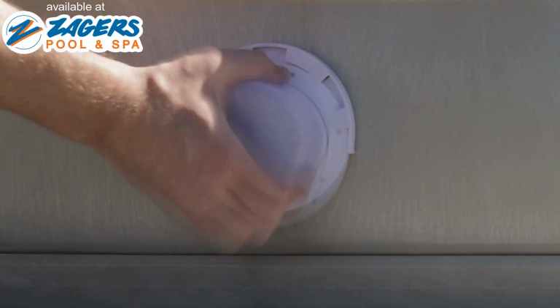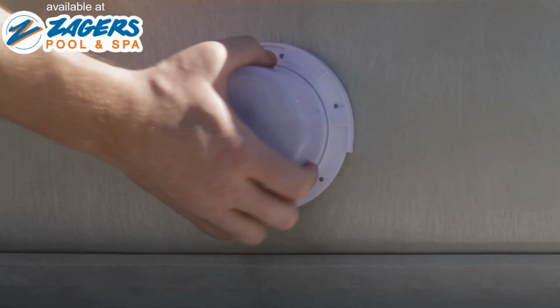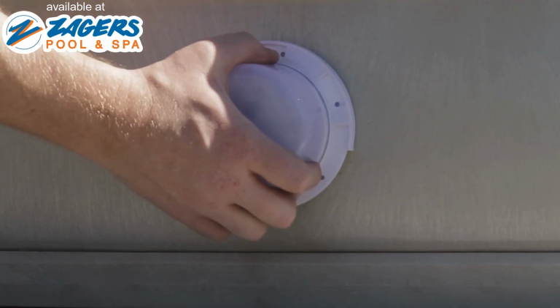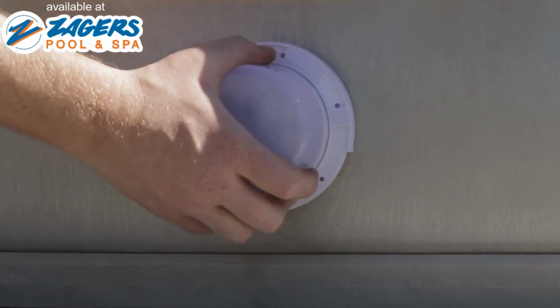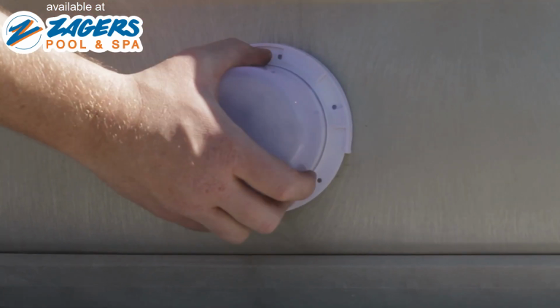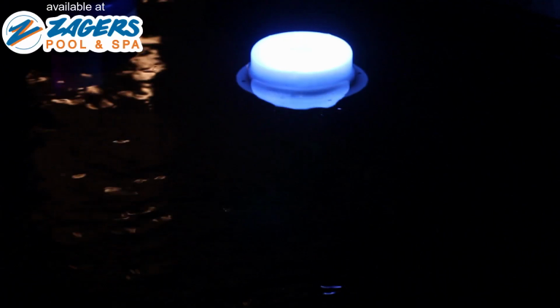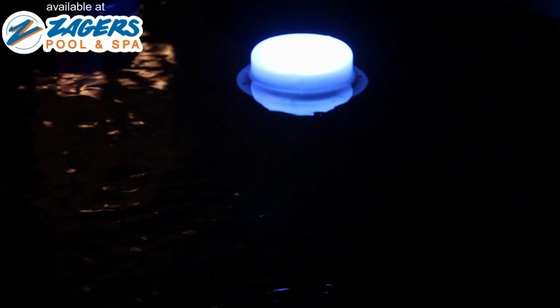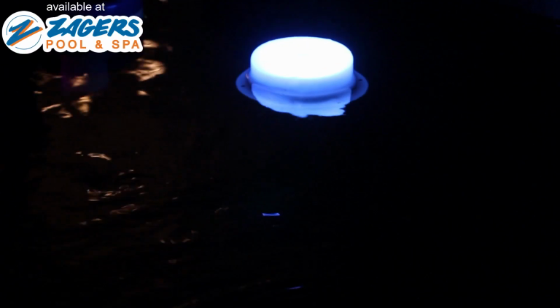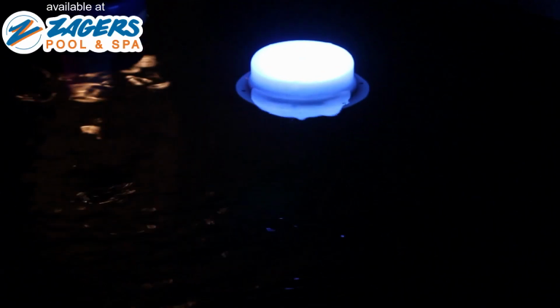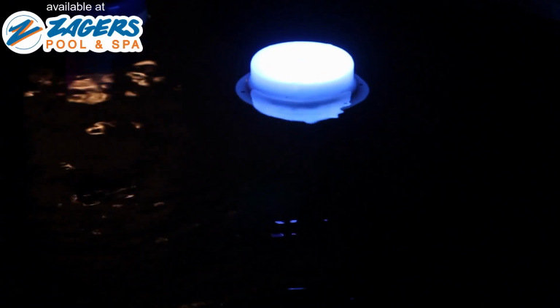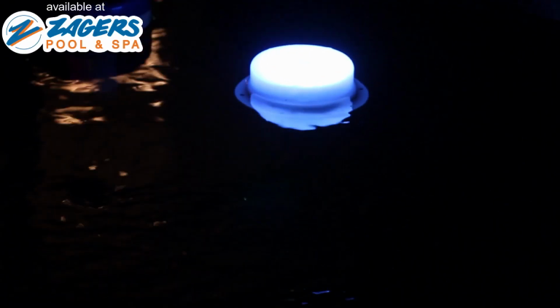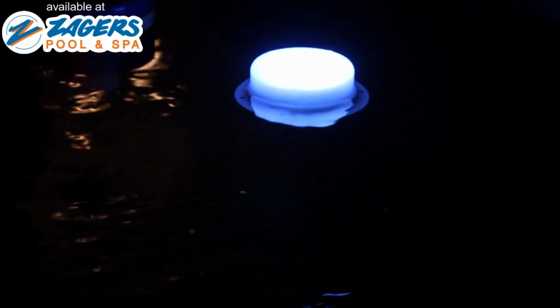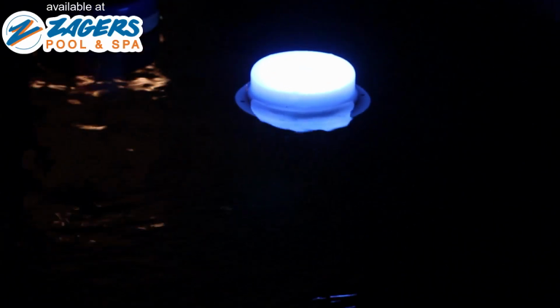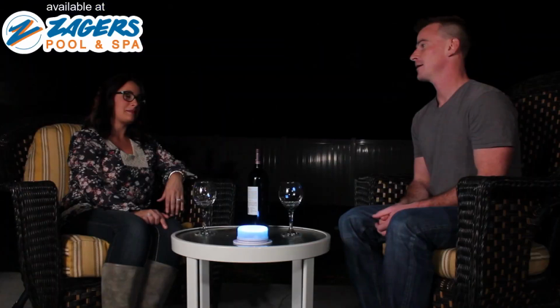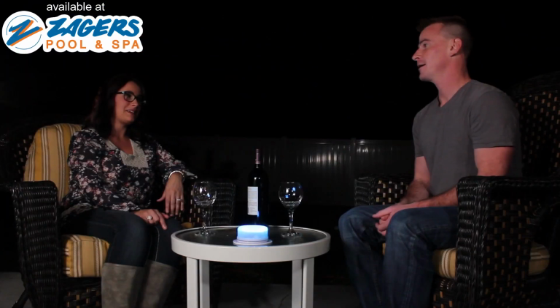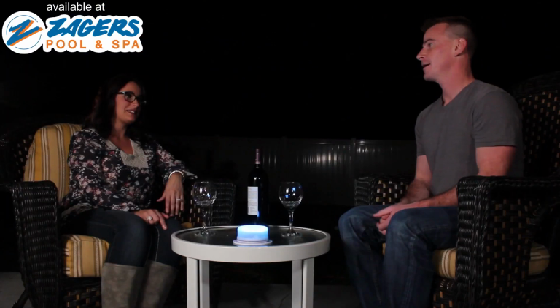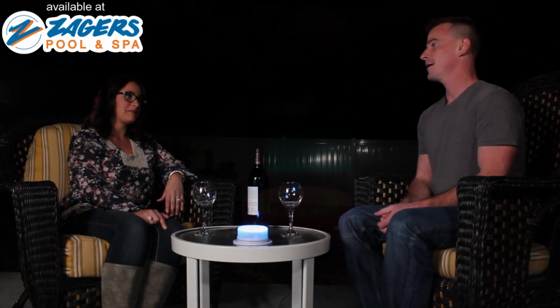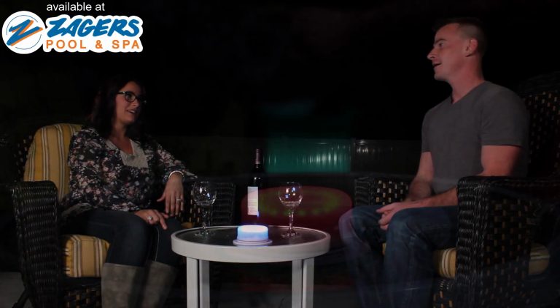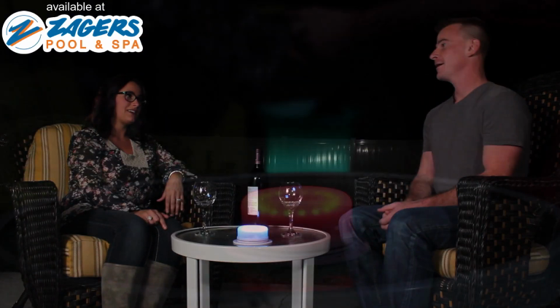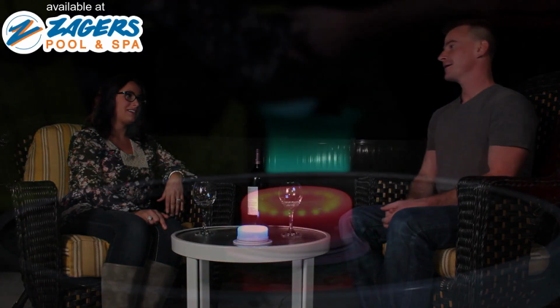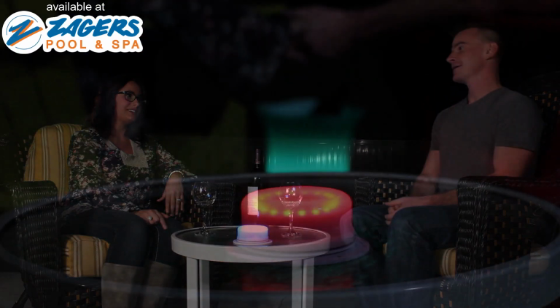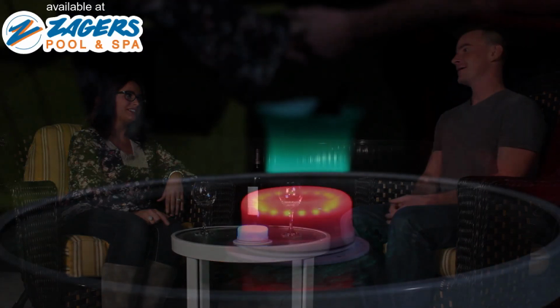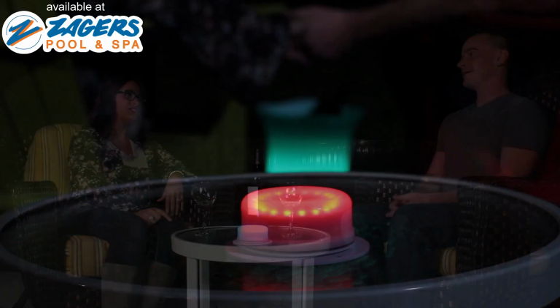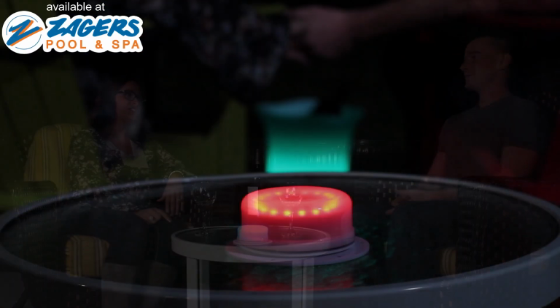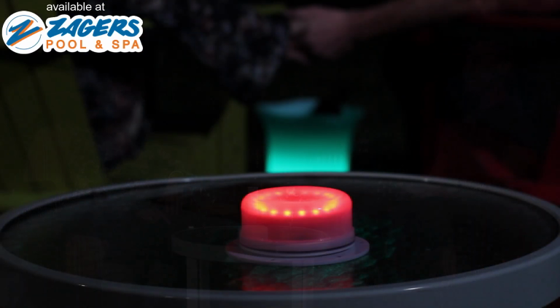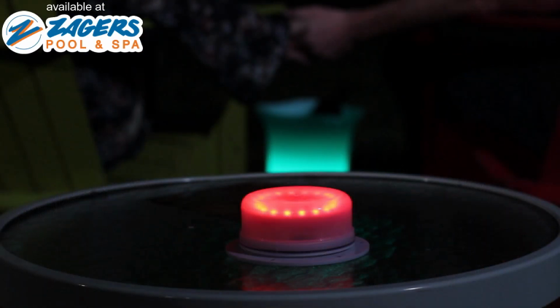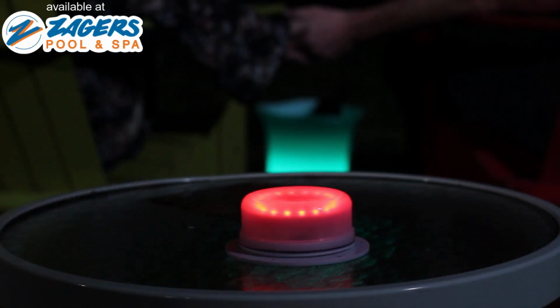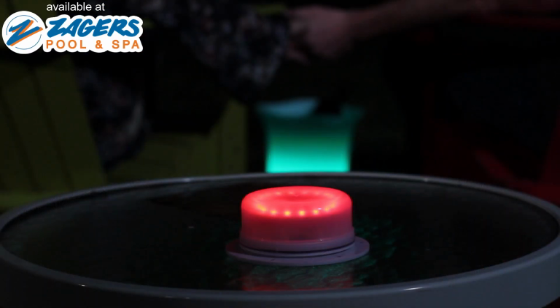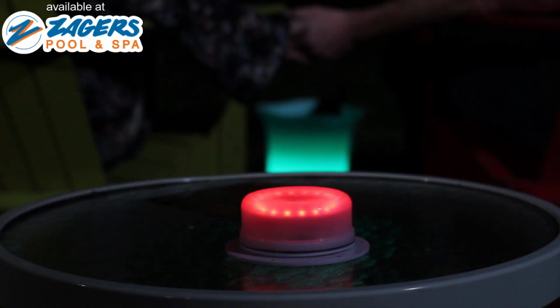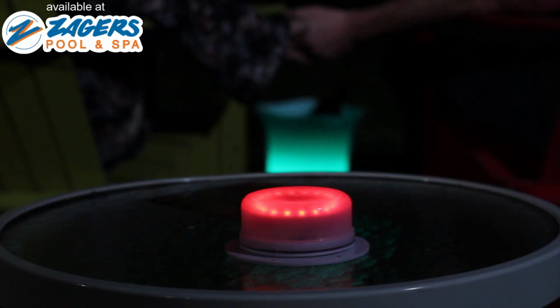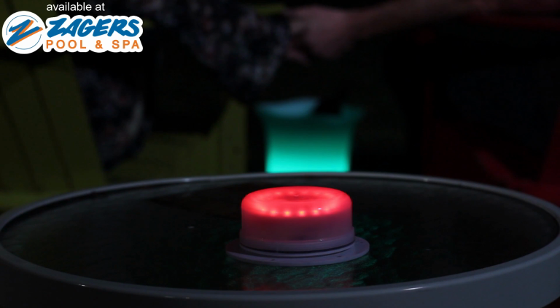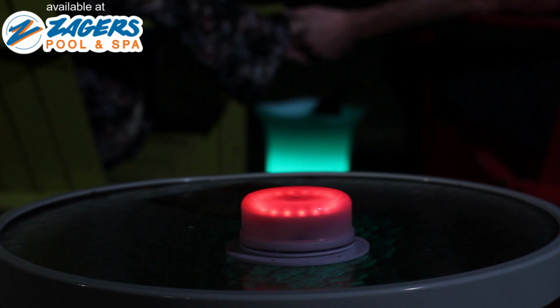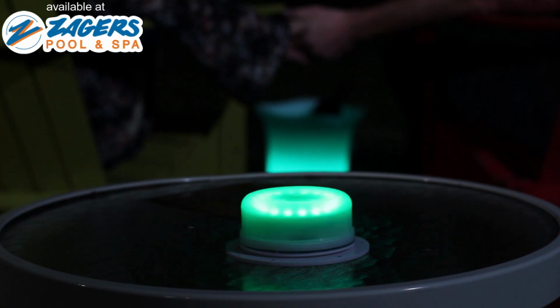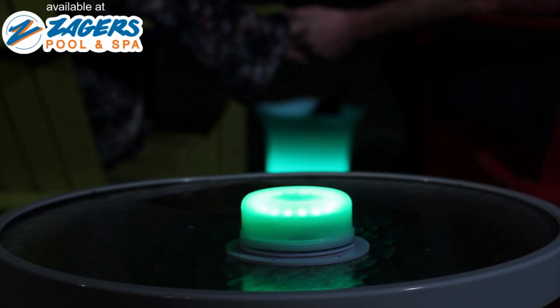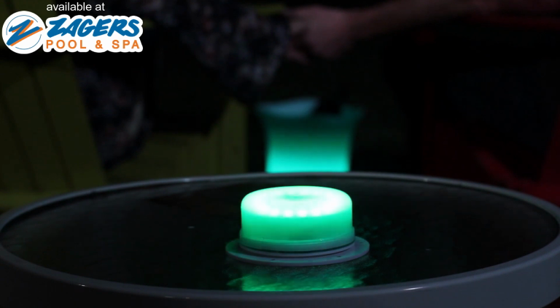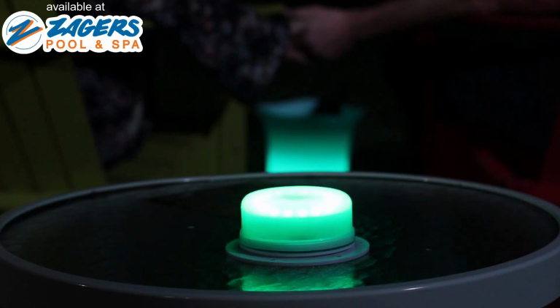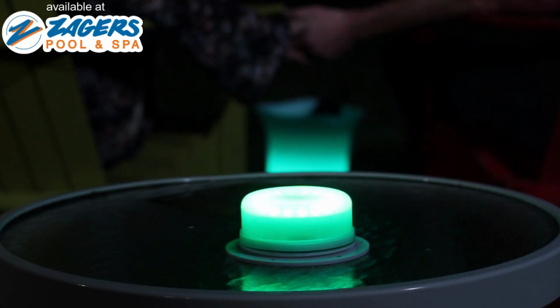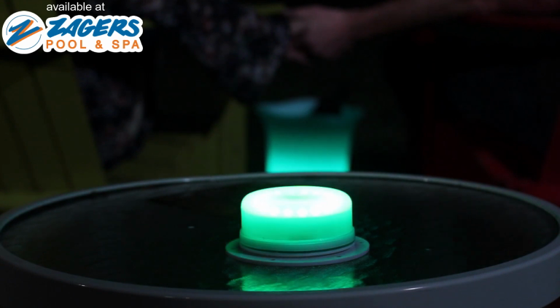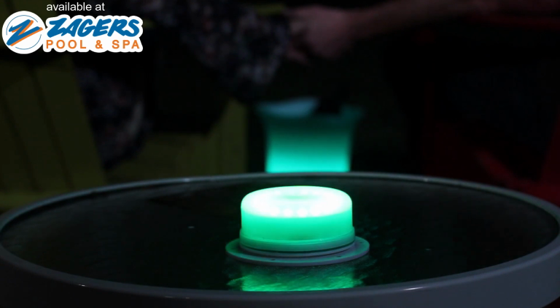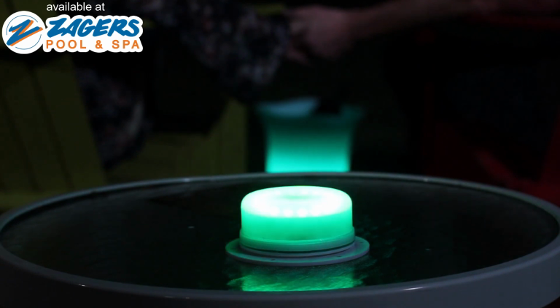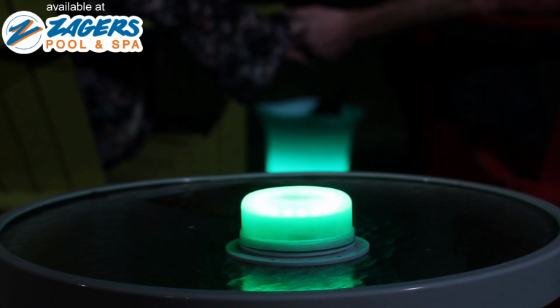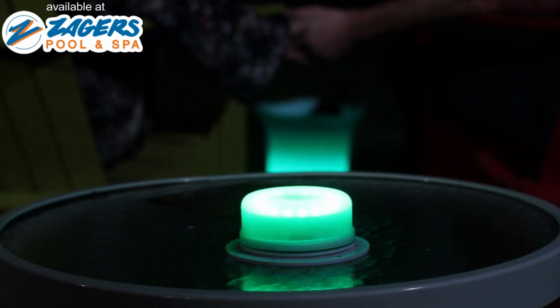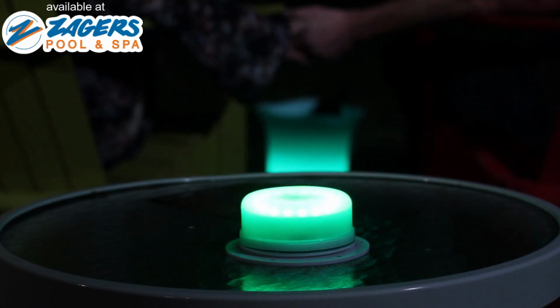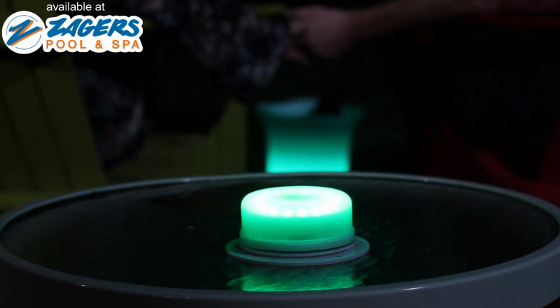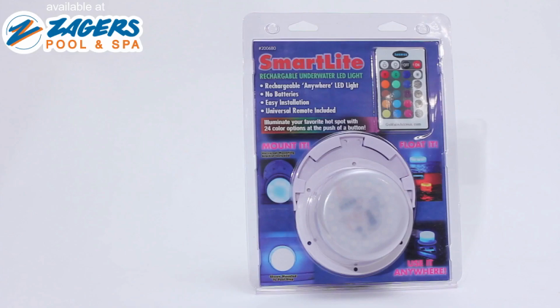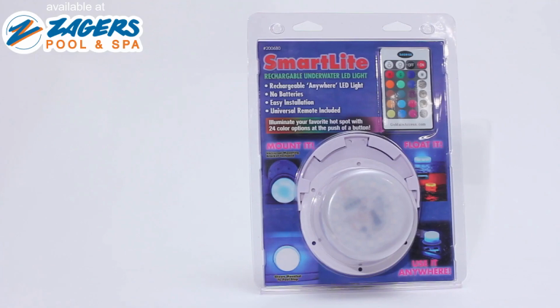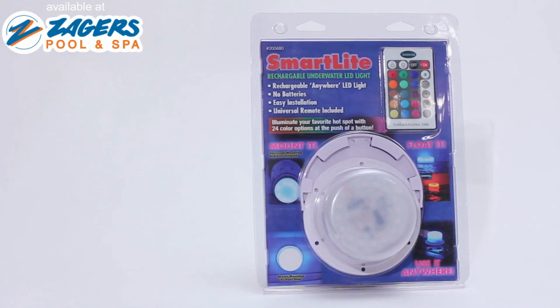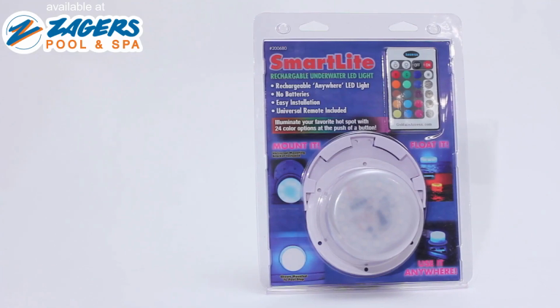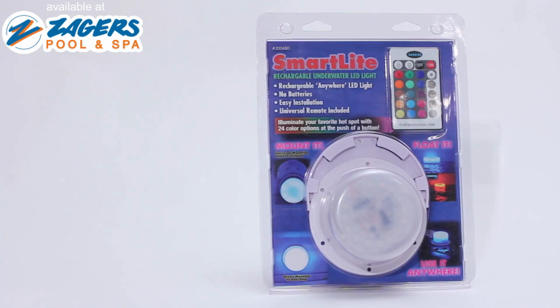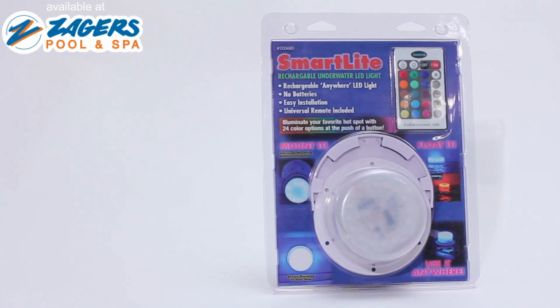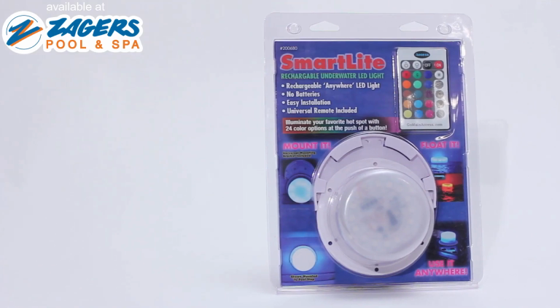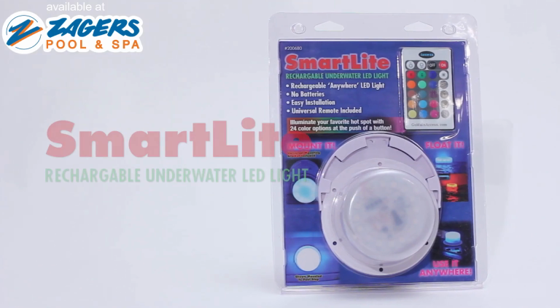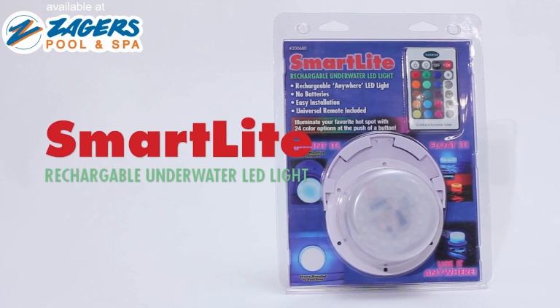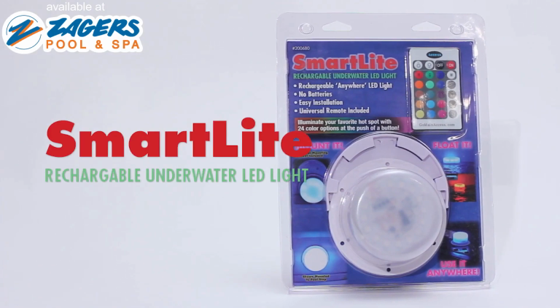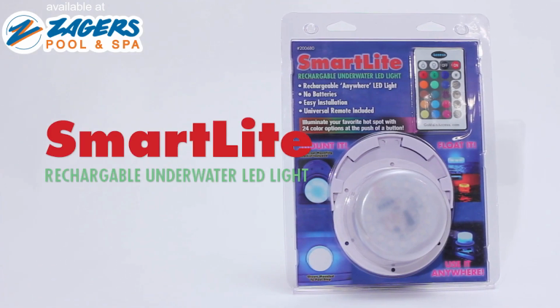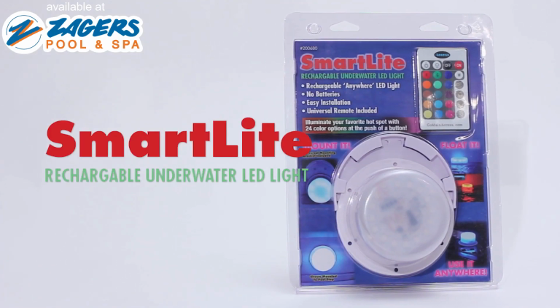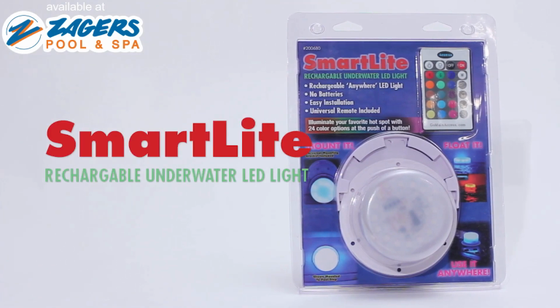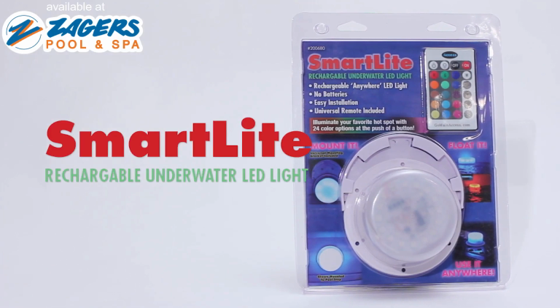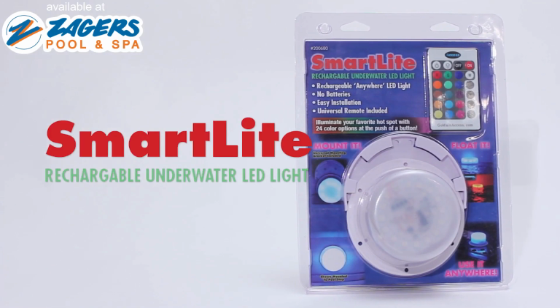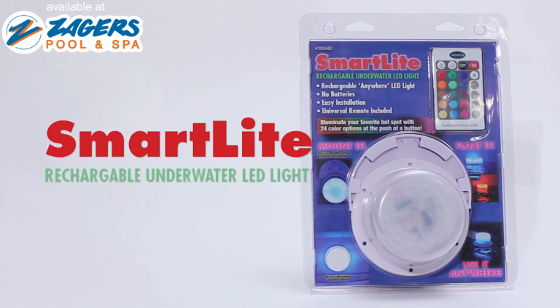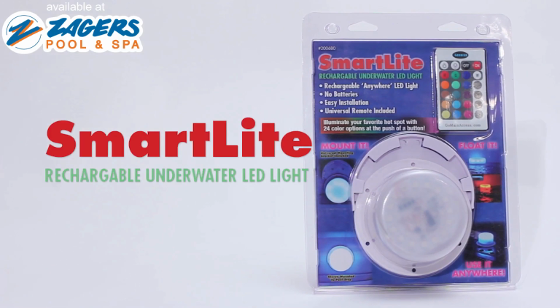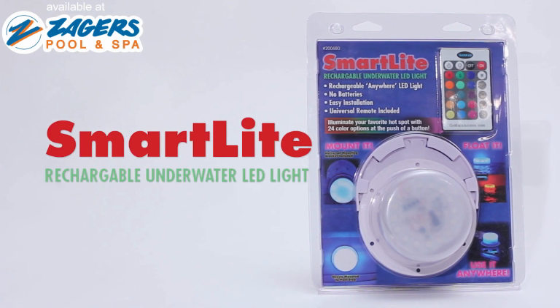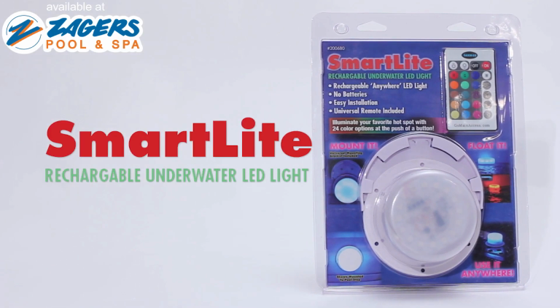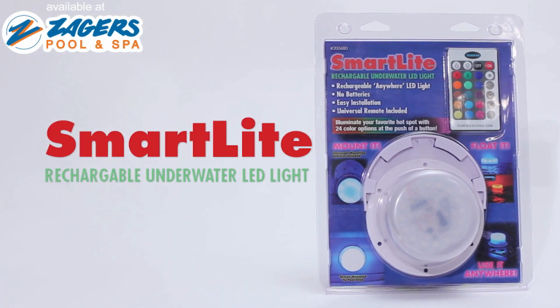Mount it. Float it. Use it anywhere! Once you see how cool the light is, you'll want to use it everywhere!